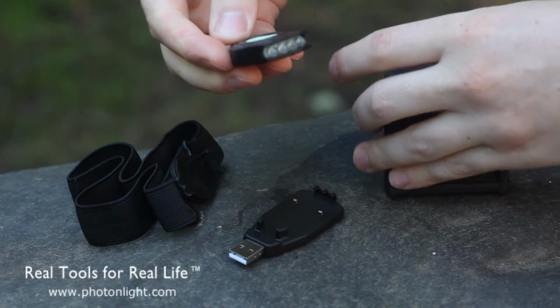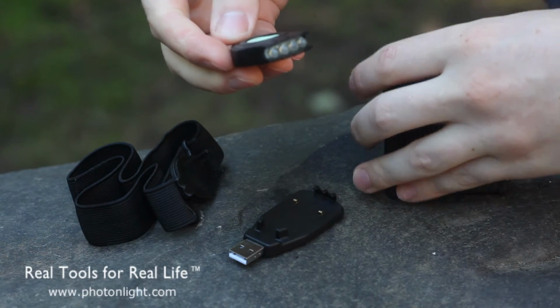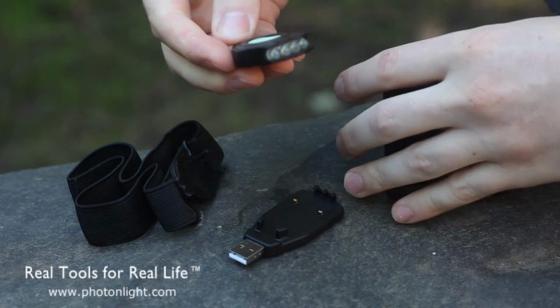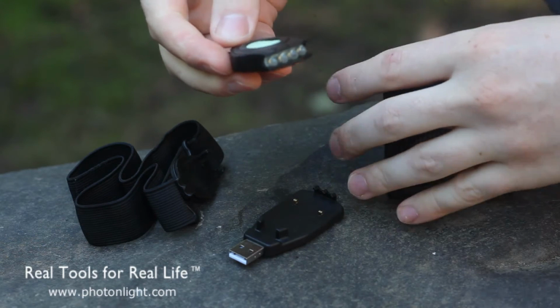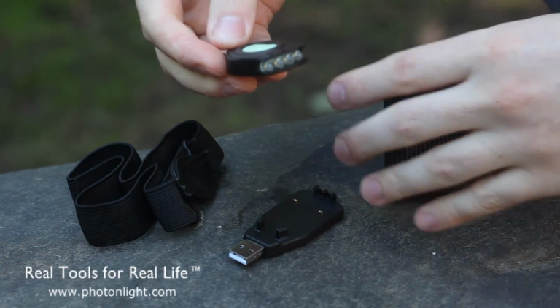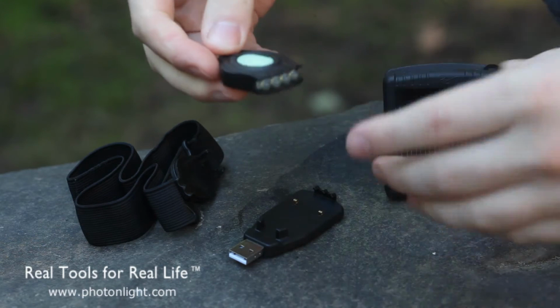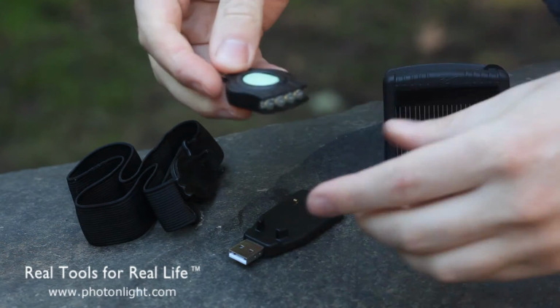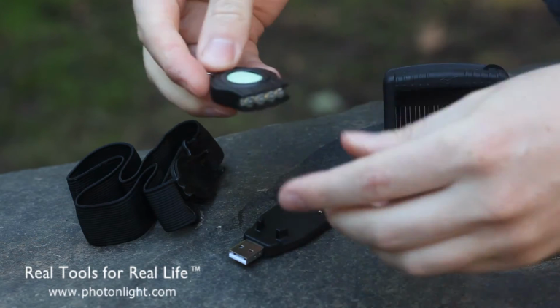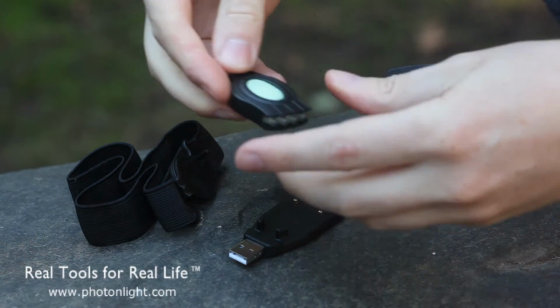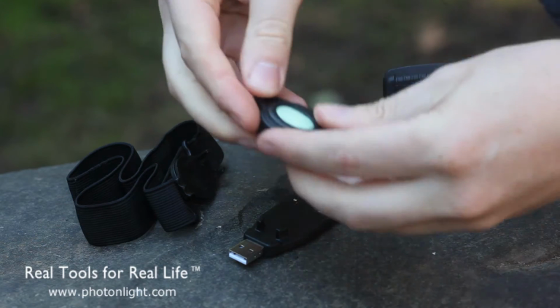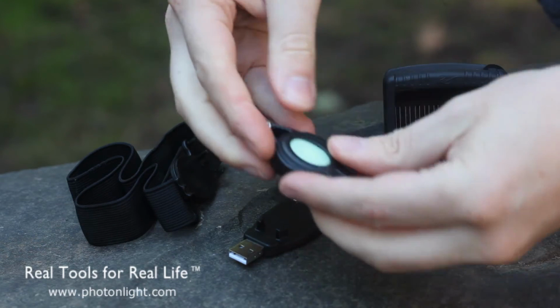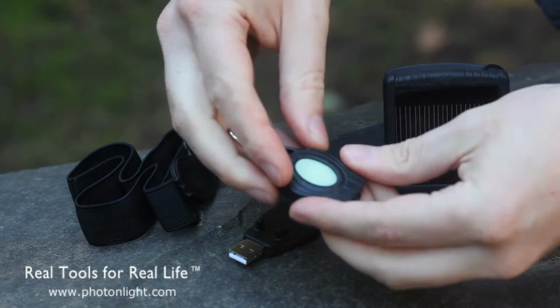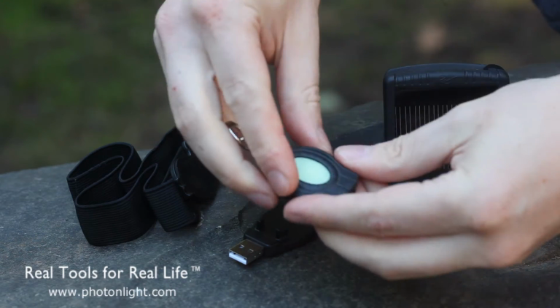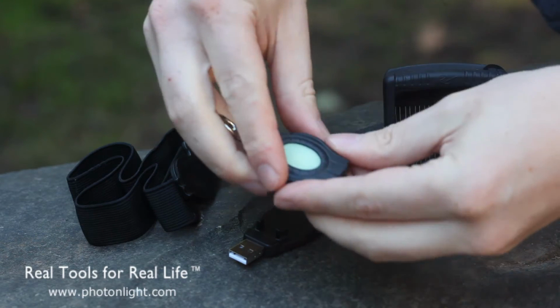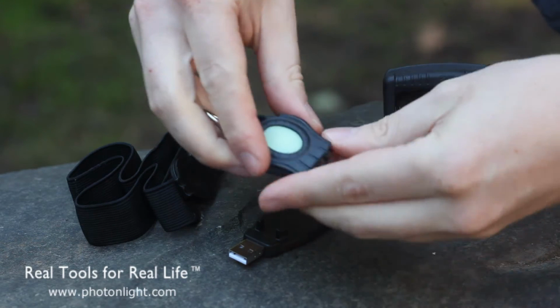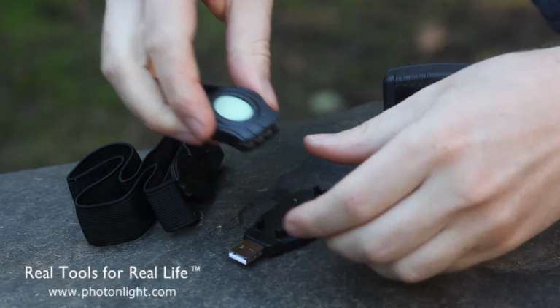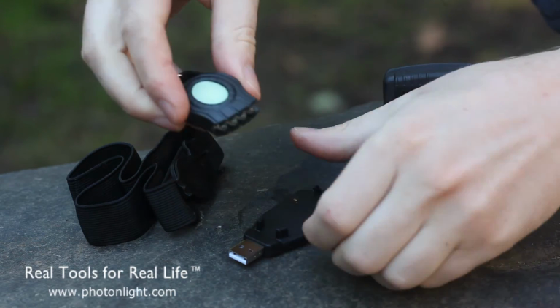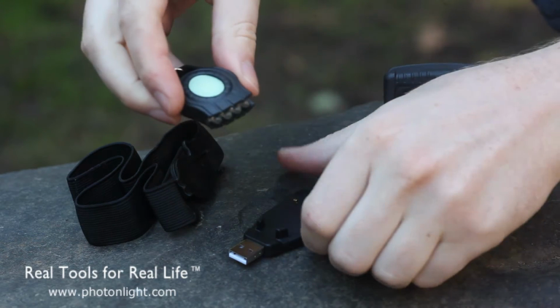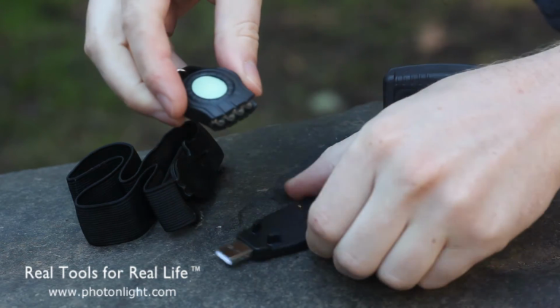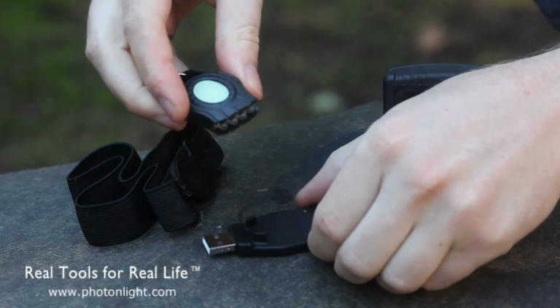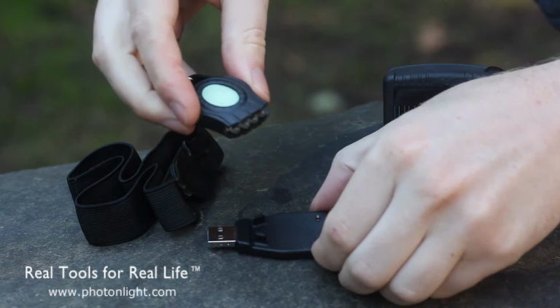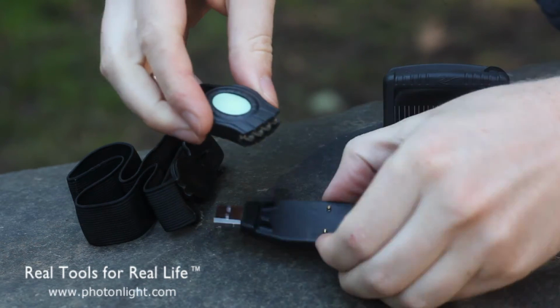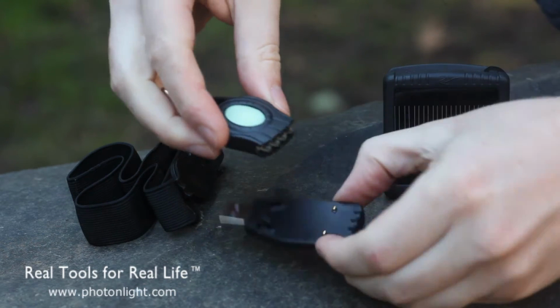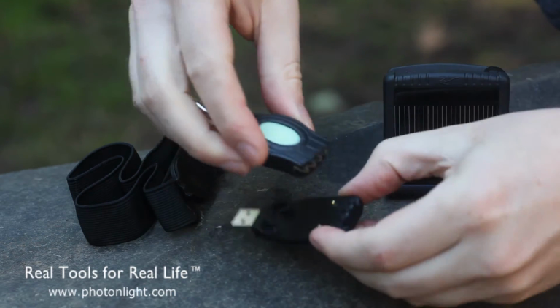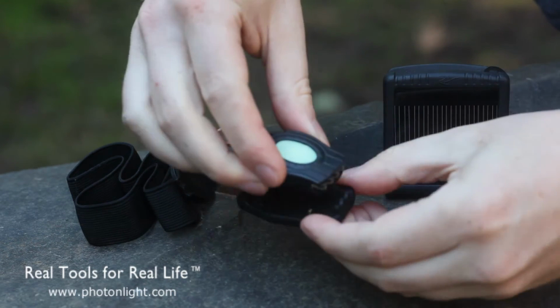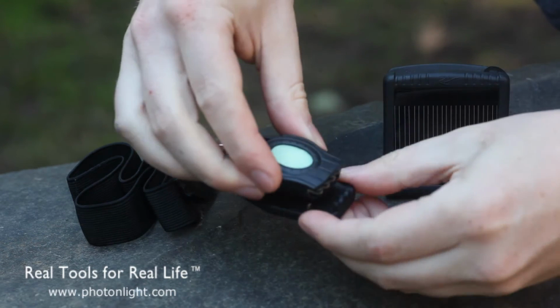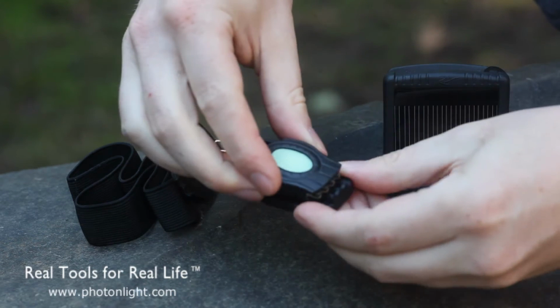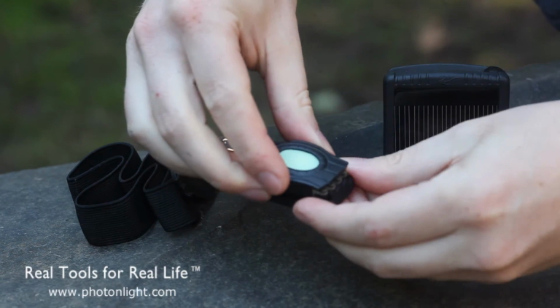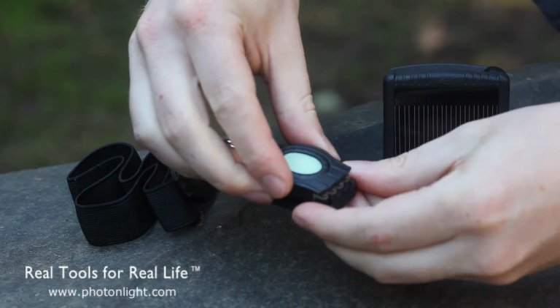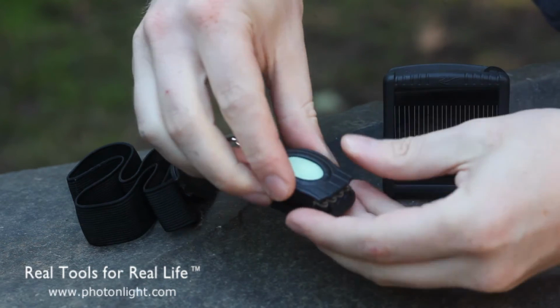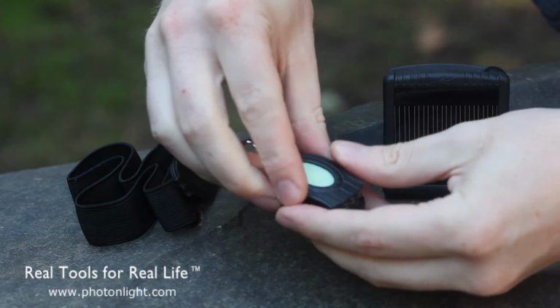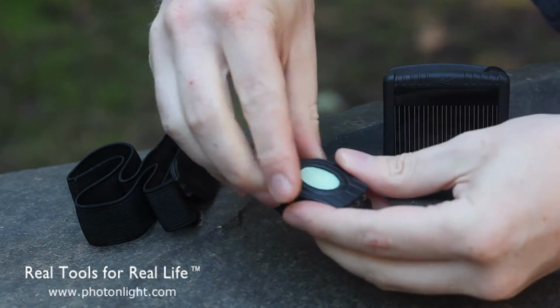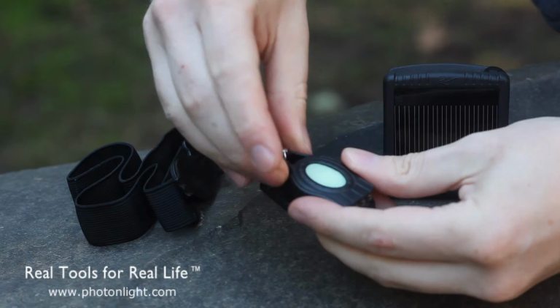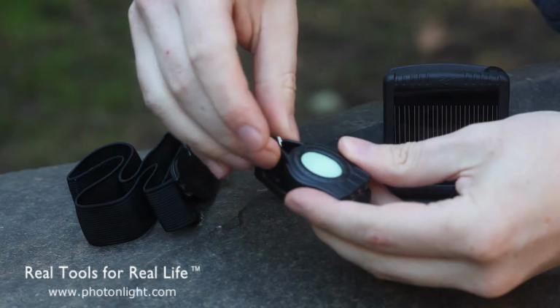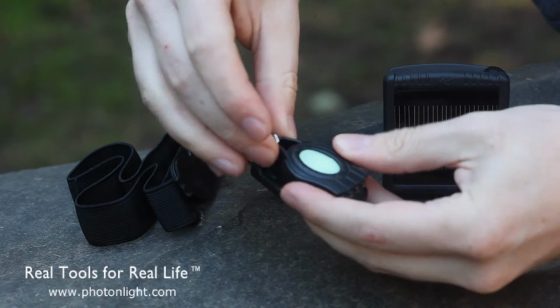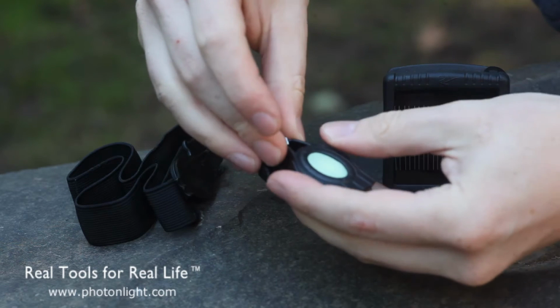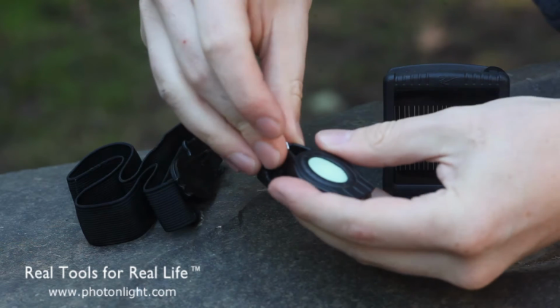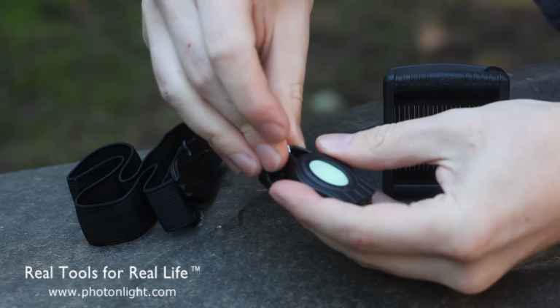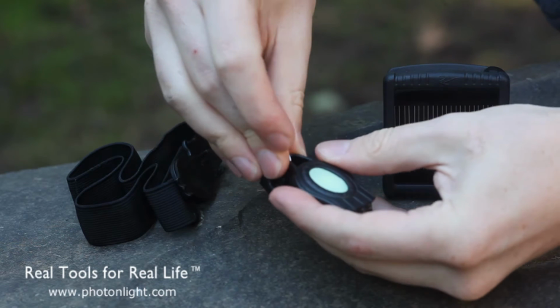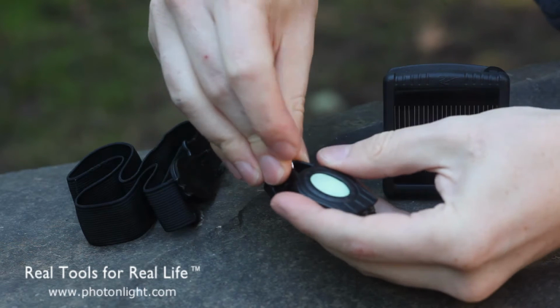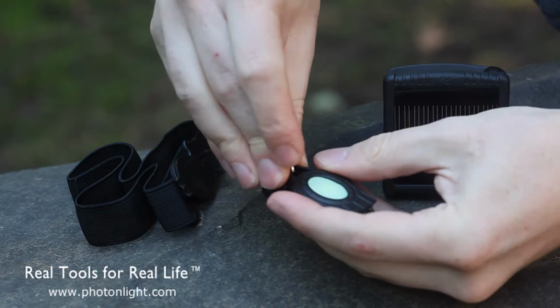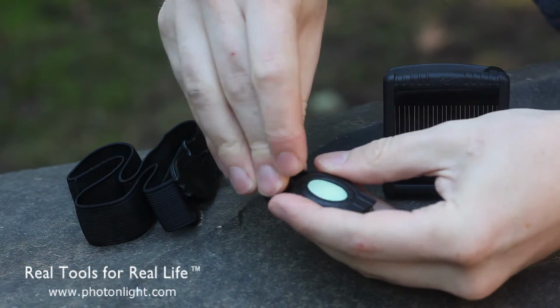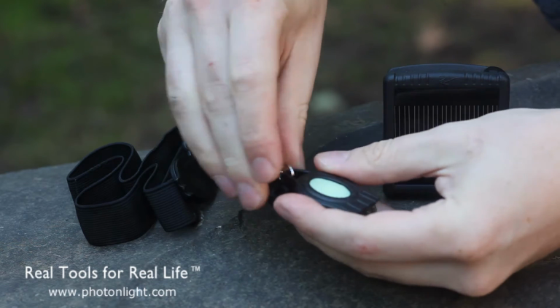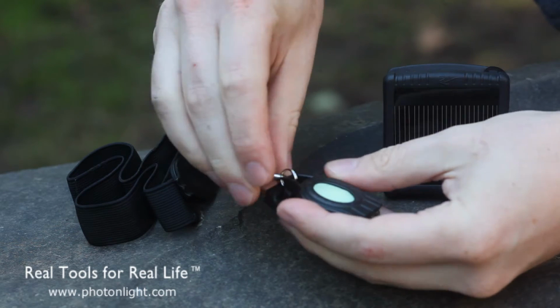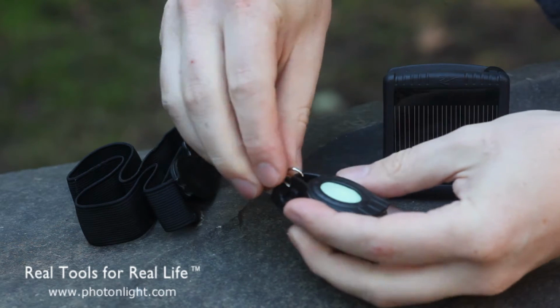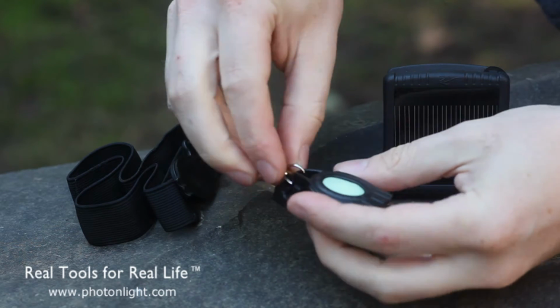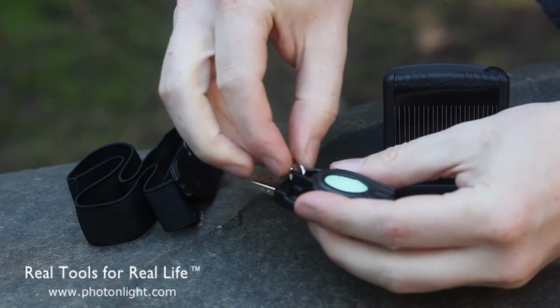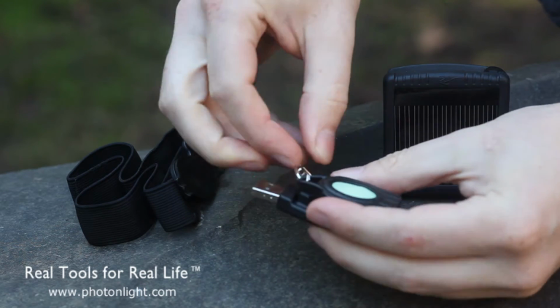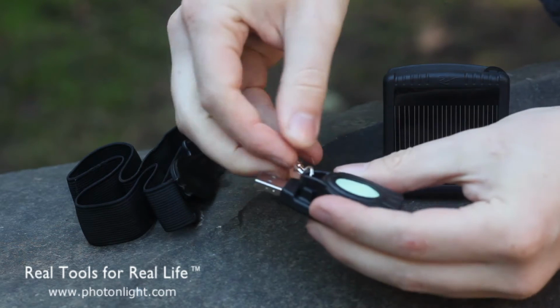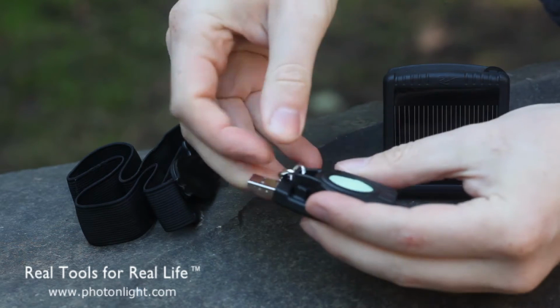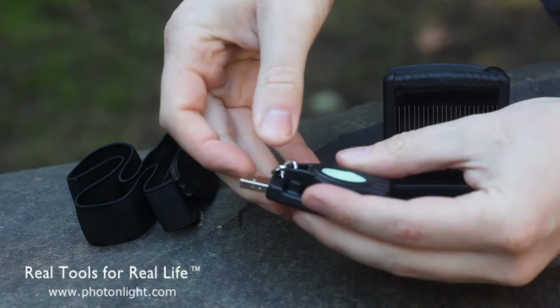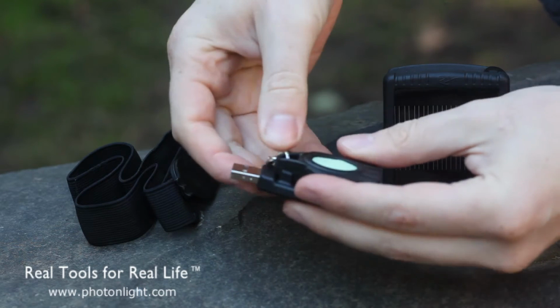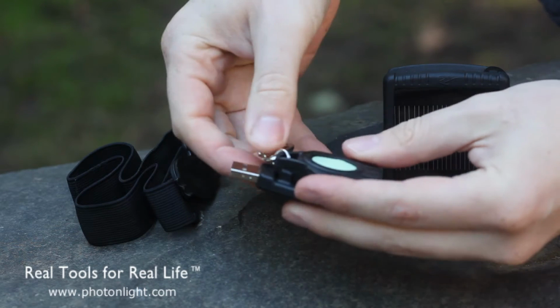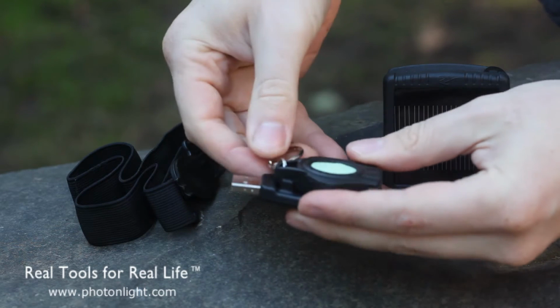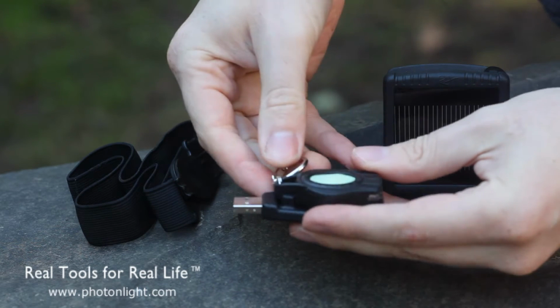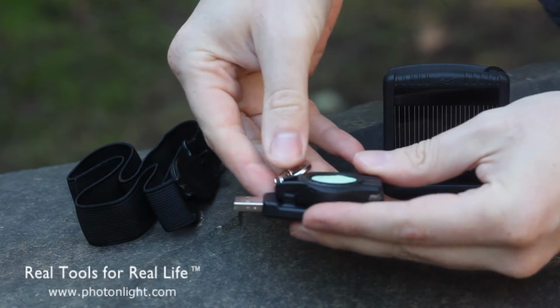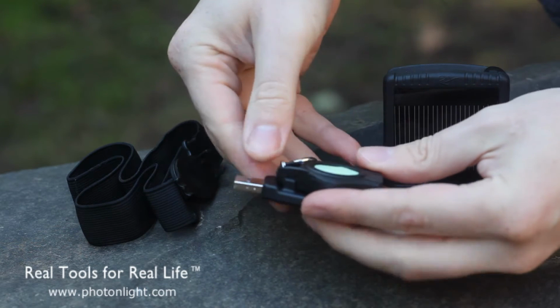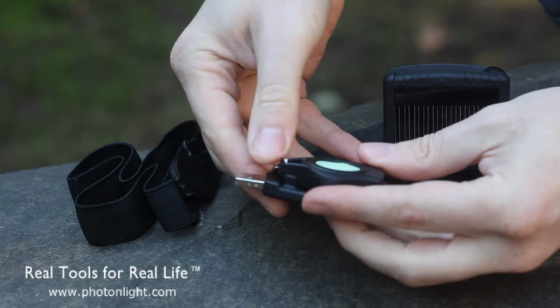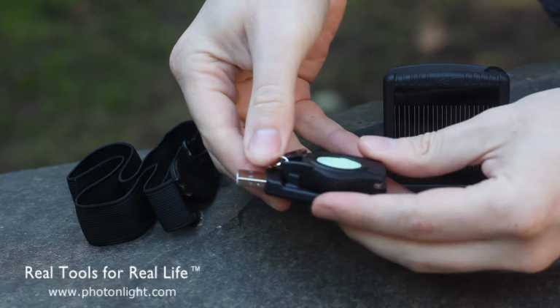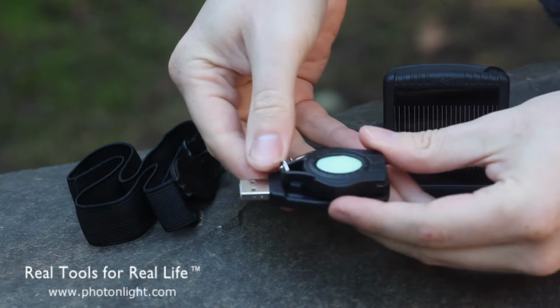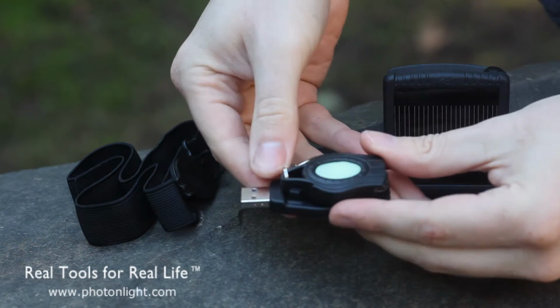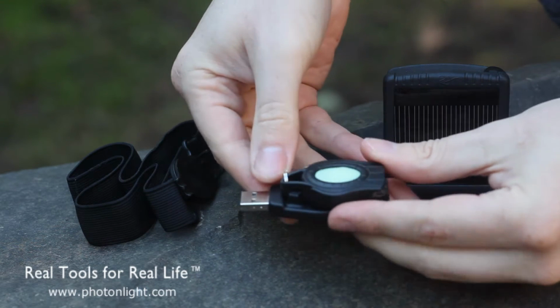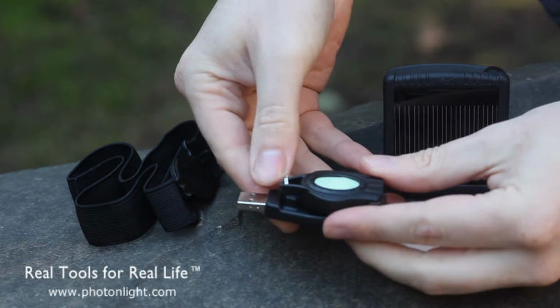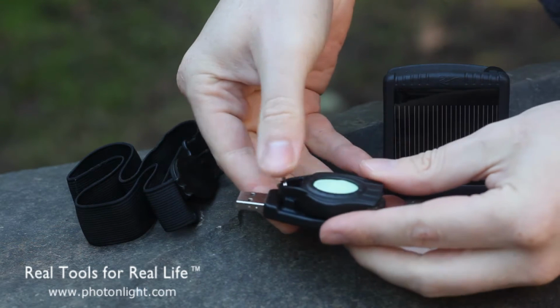The USB charger has the same type of clip and takes approximately two hours to charge on USB.